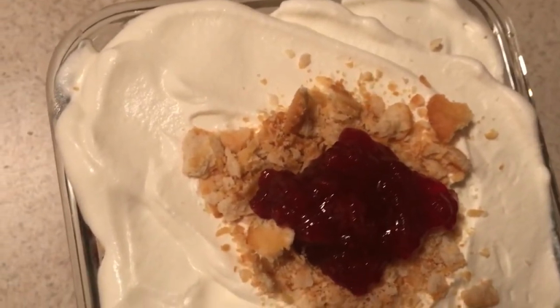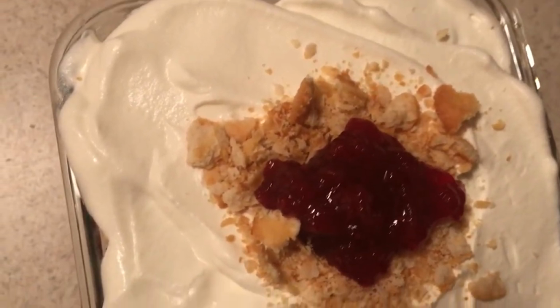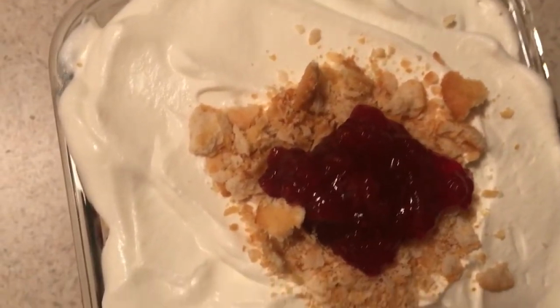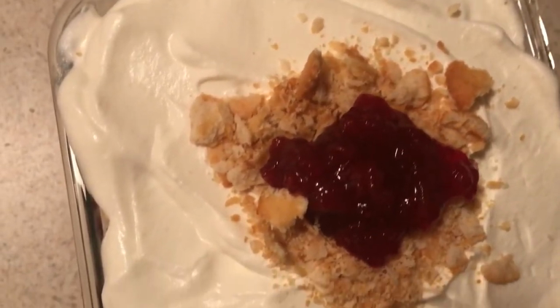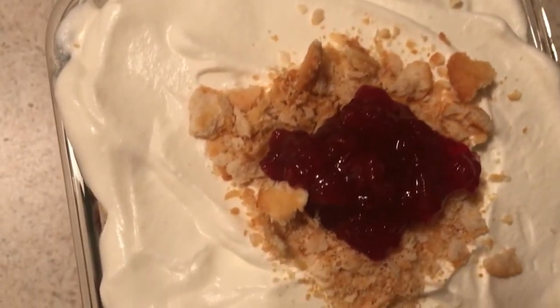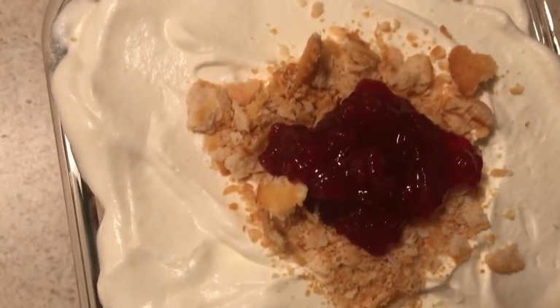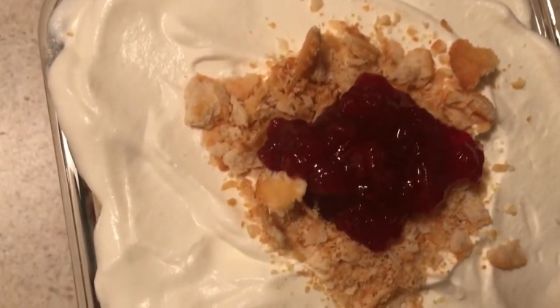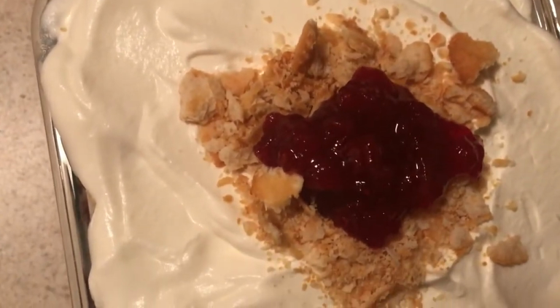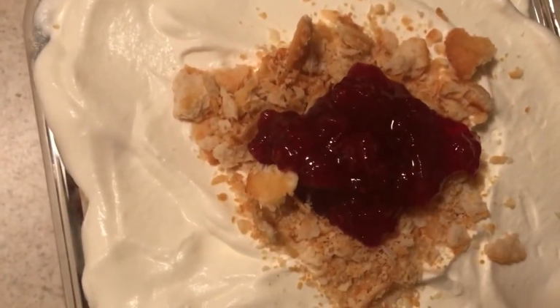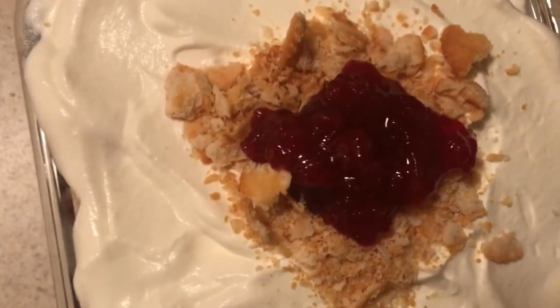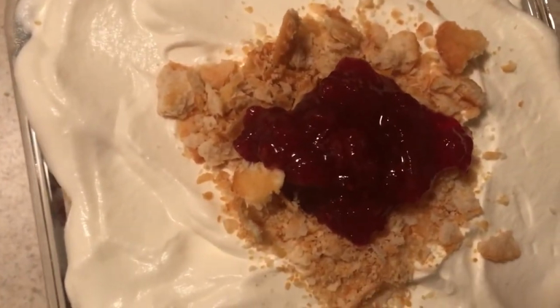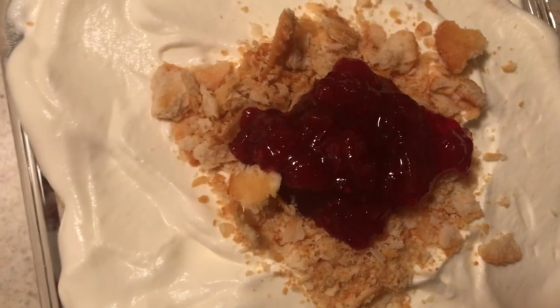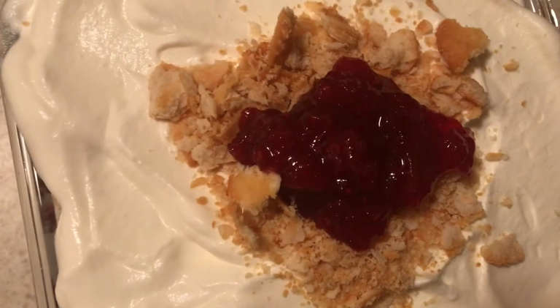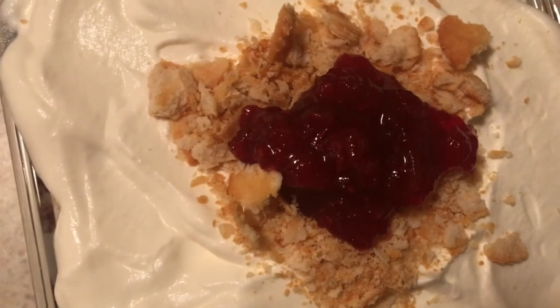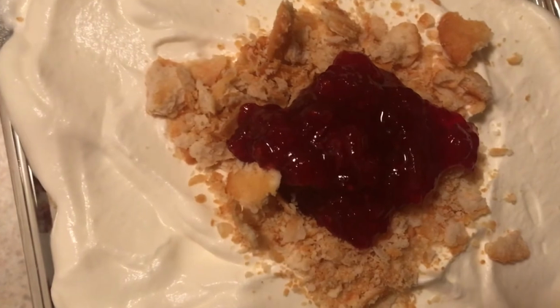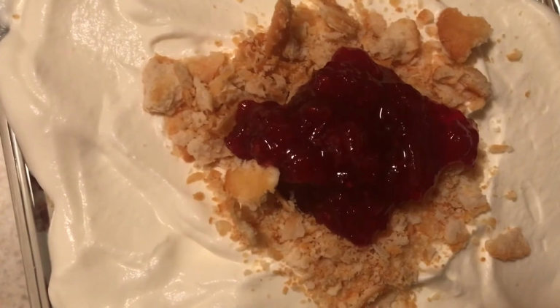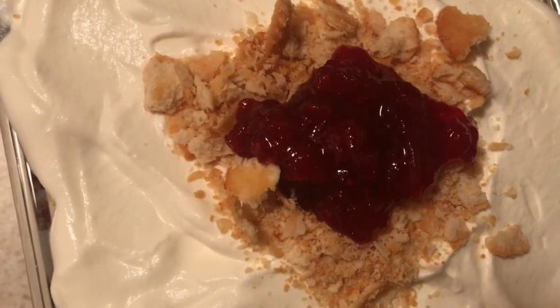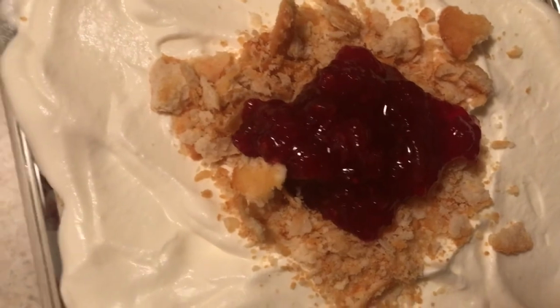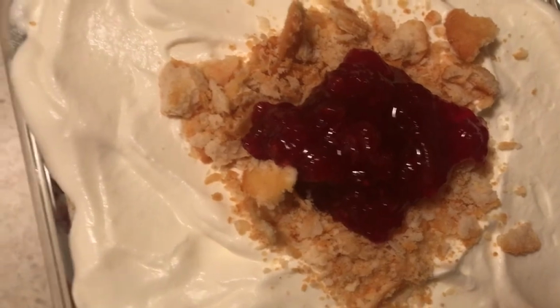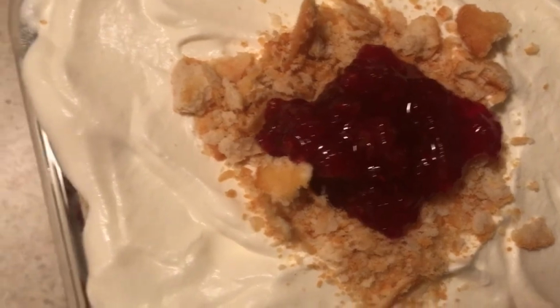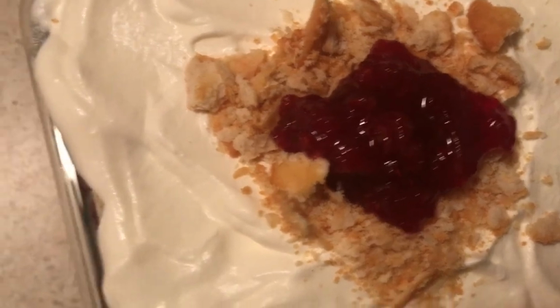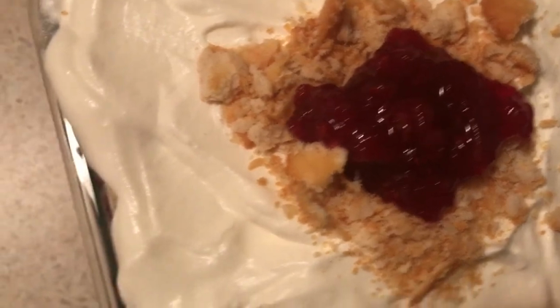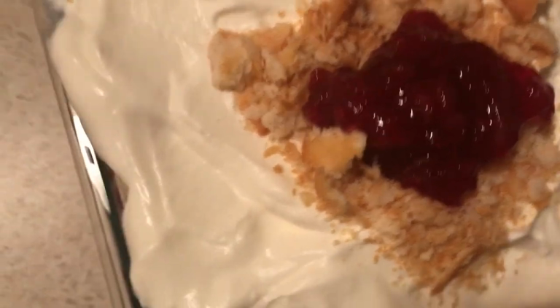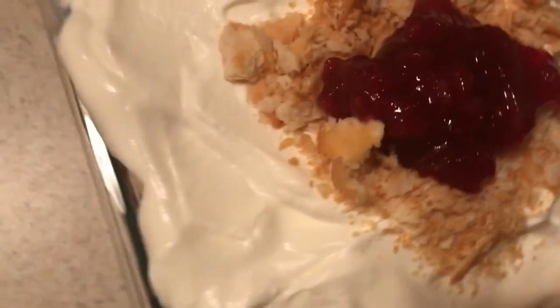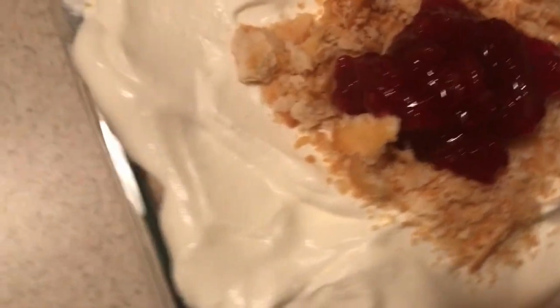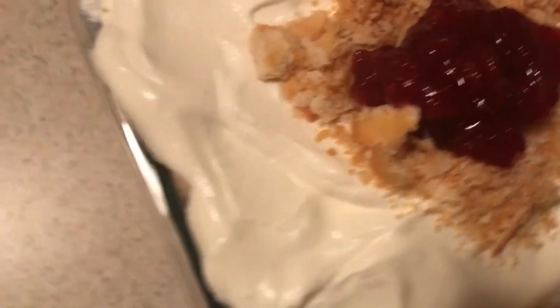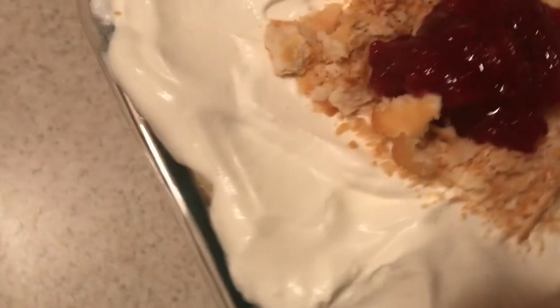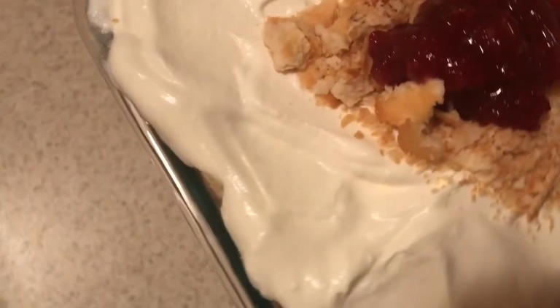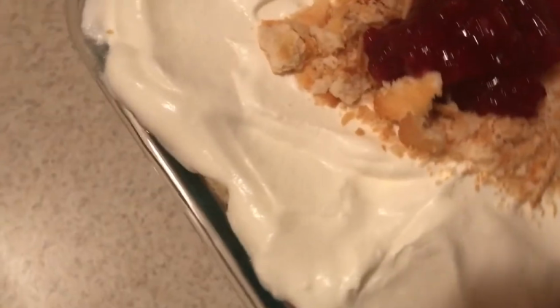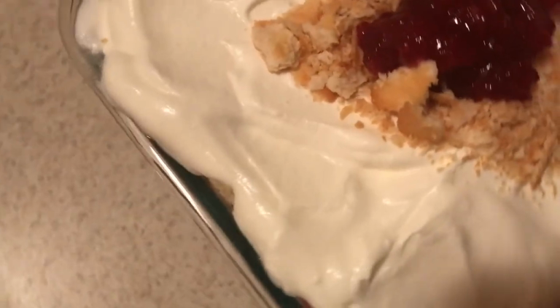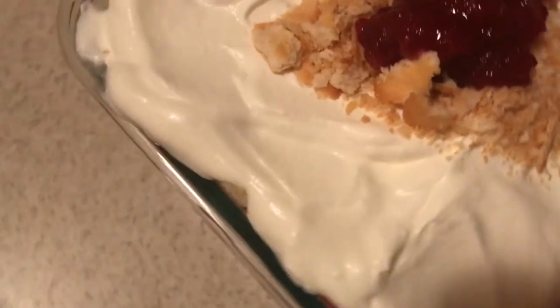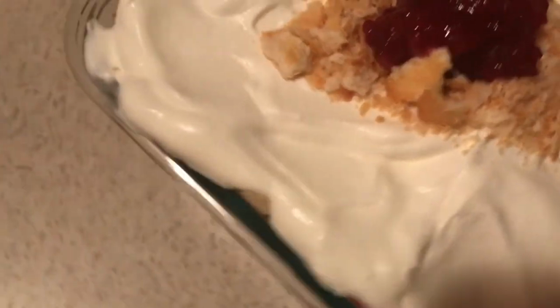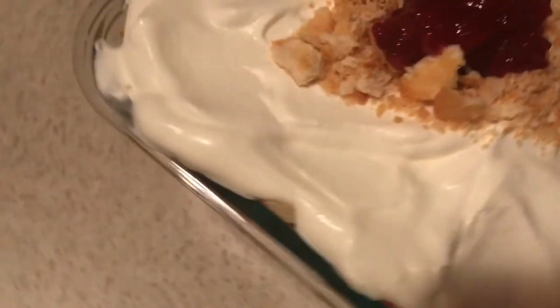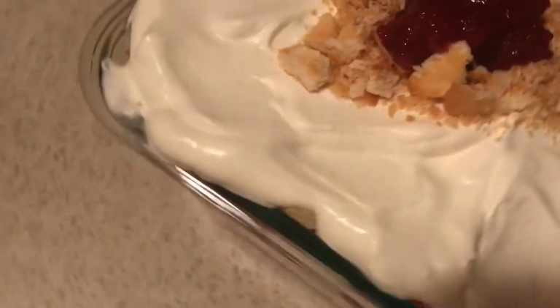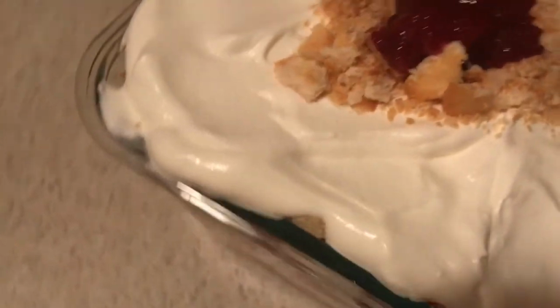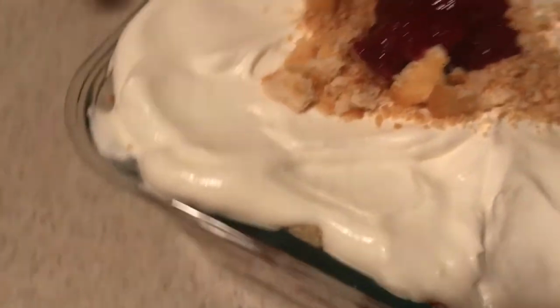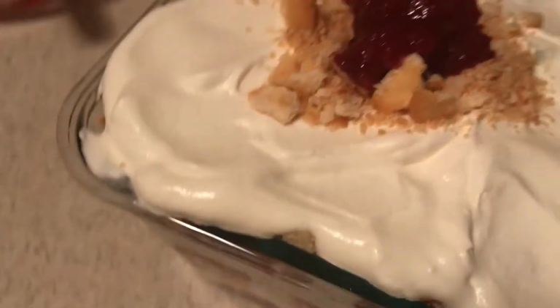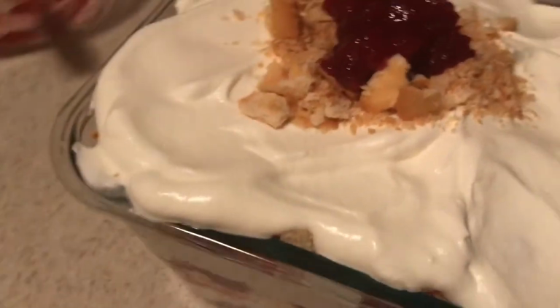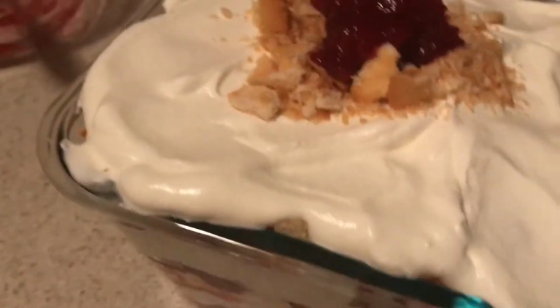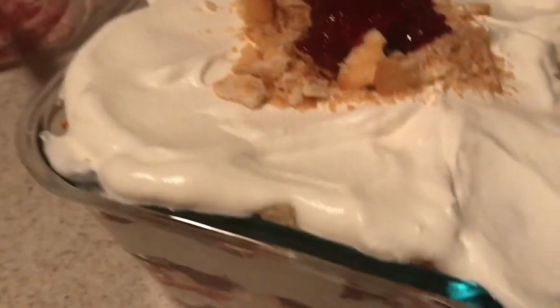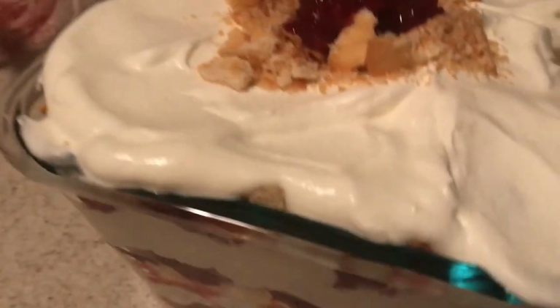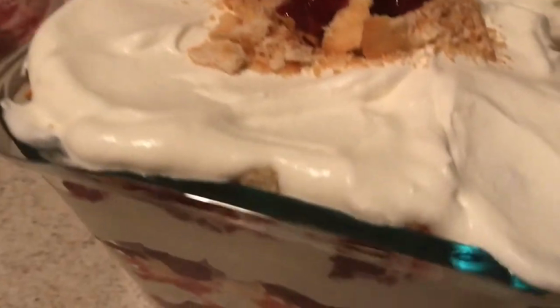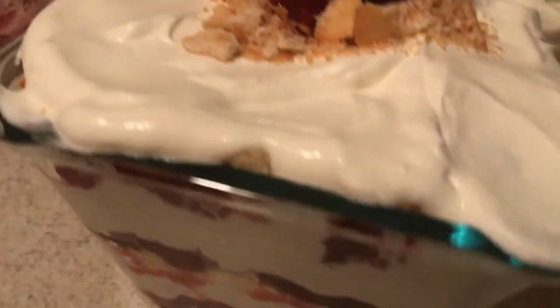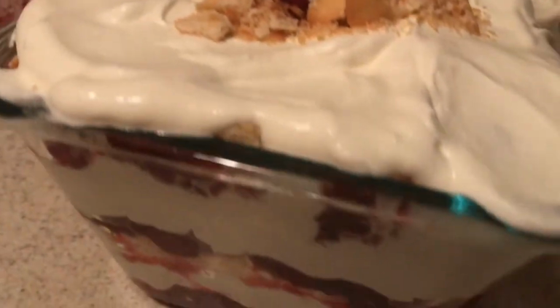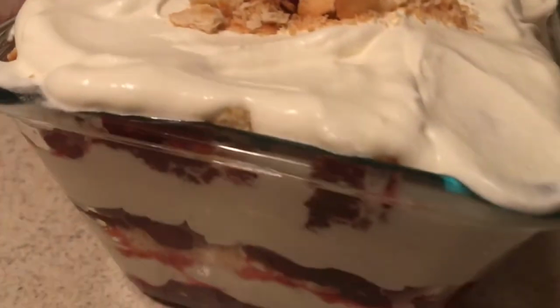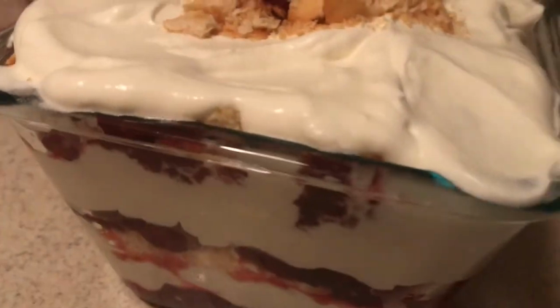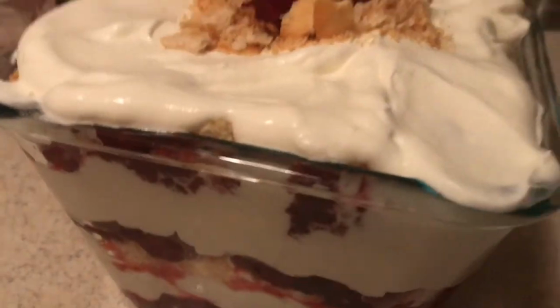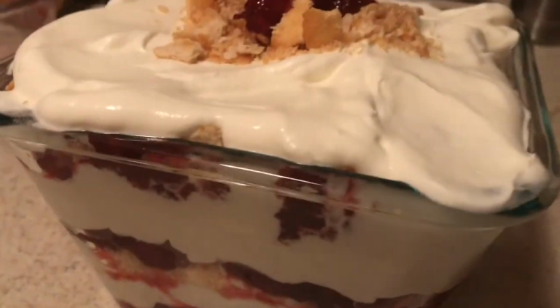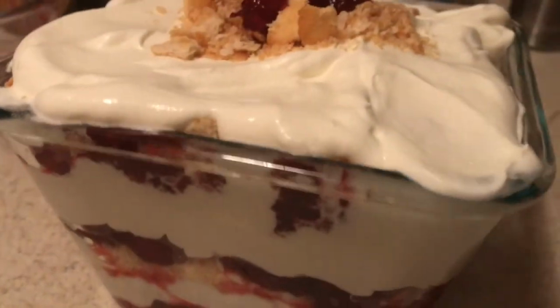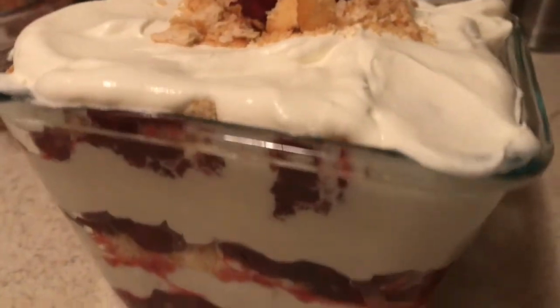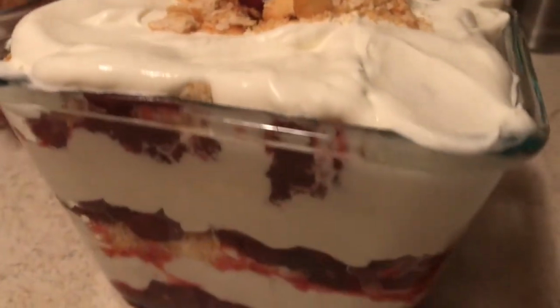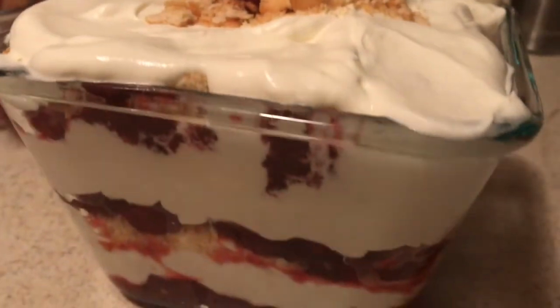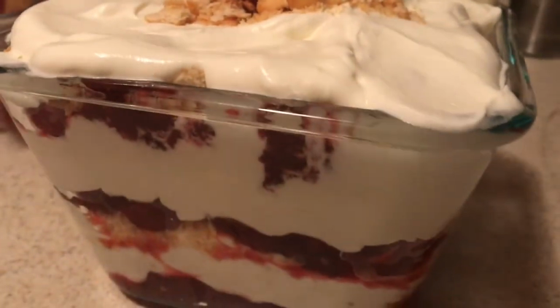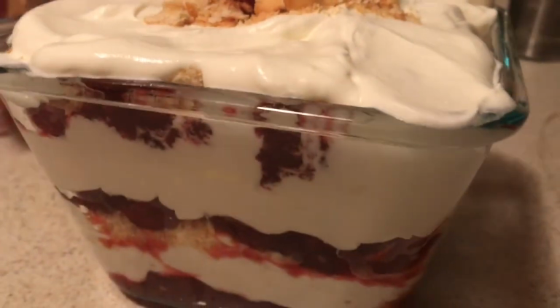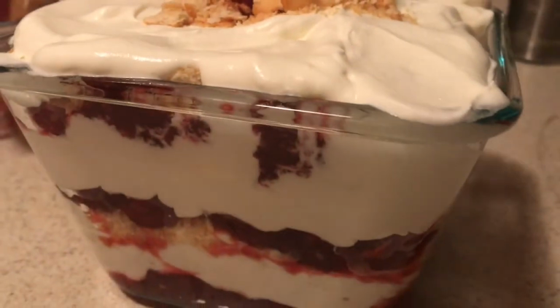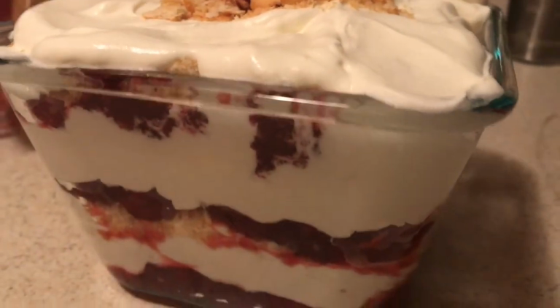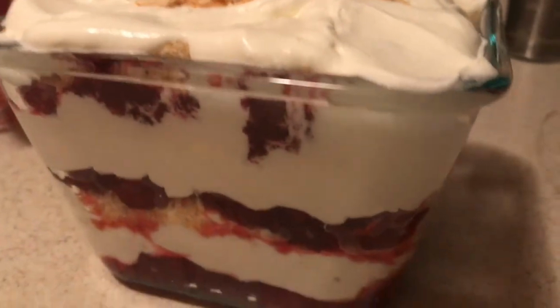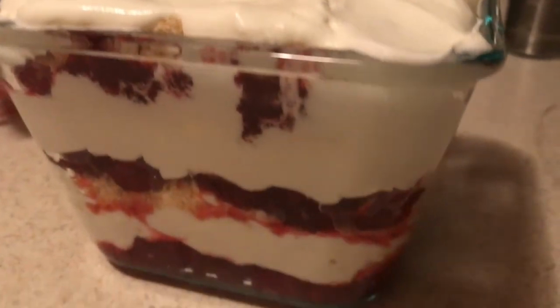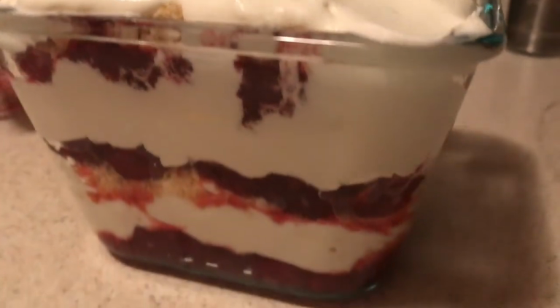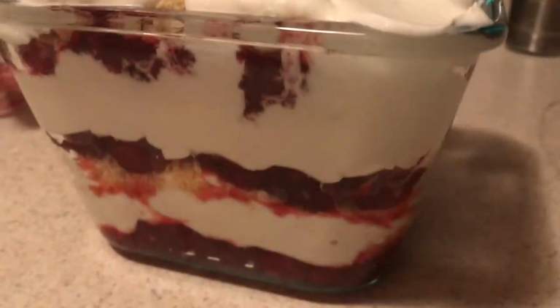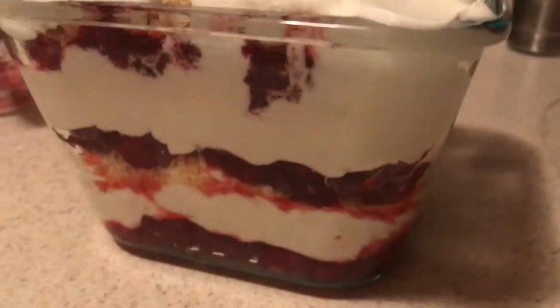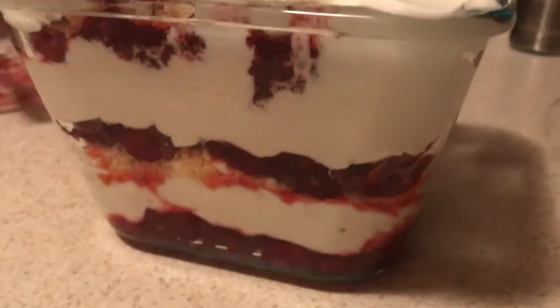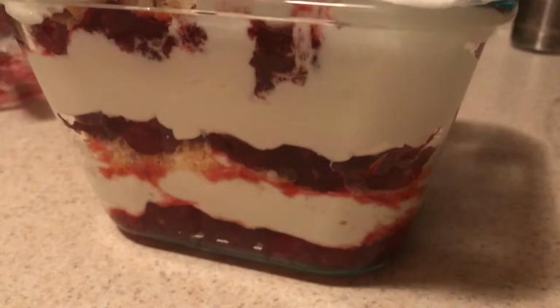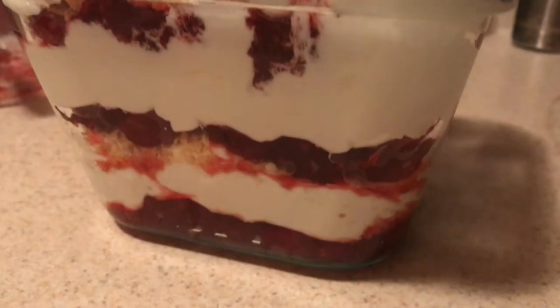This is best put in the freezer and taken out about 30 minutes before you're ready to serve. I hope that you guys enjoy this recipe.